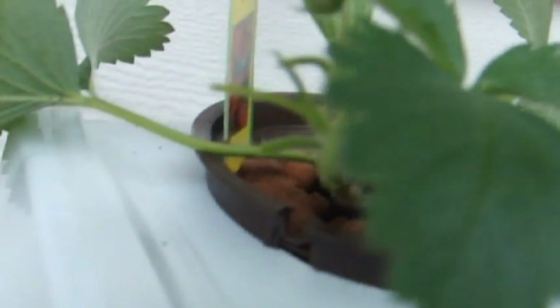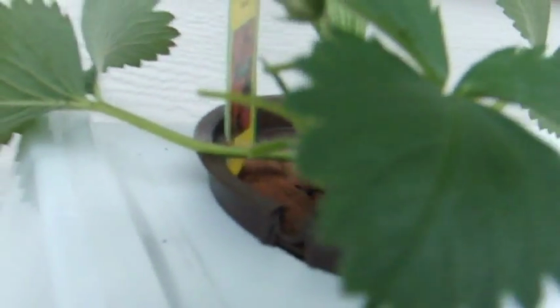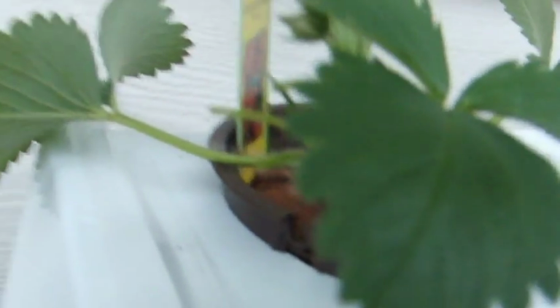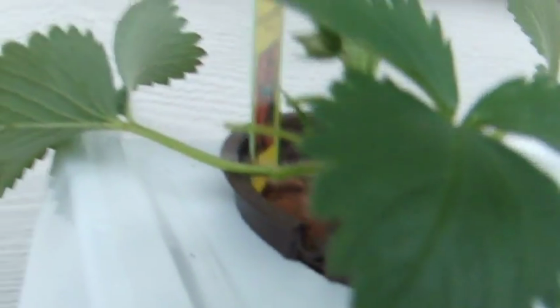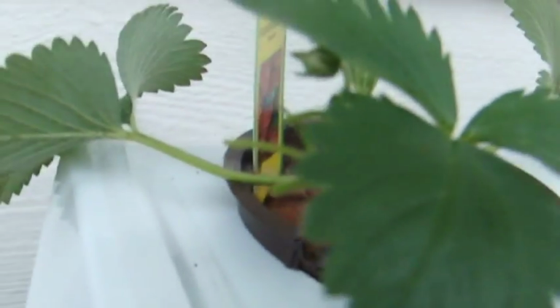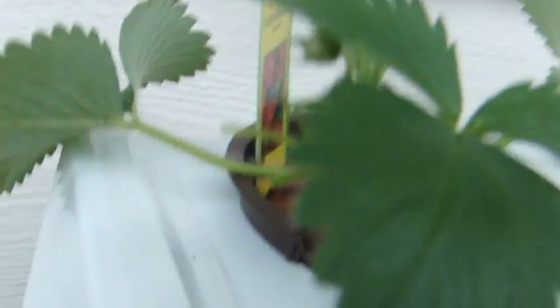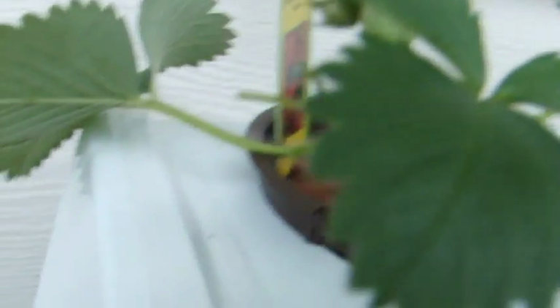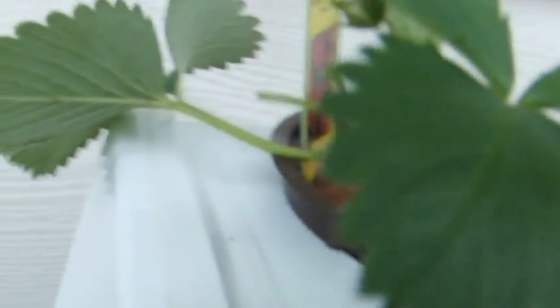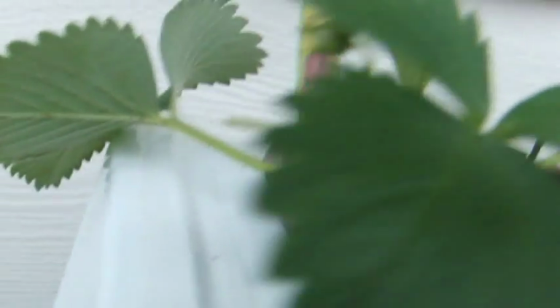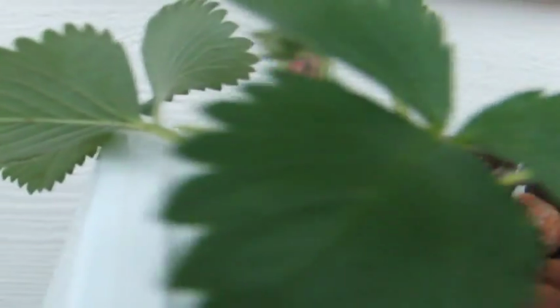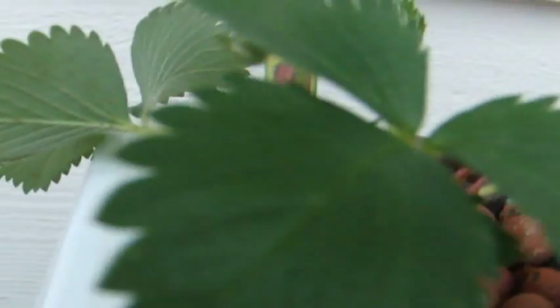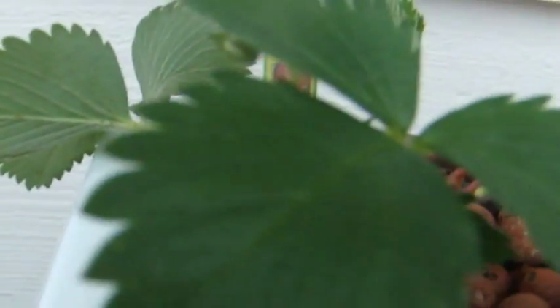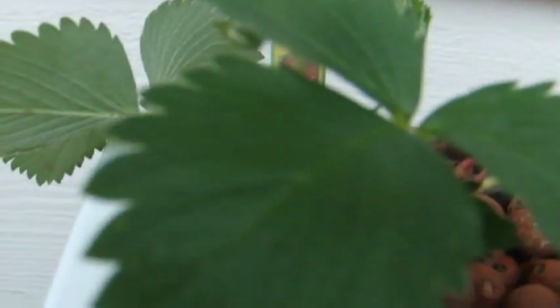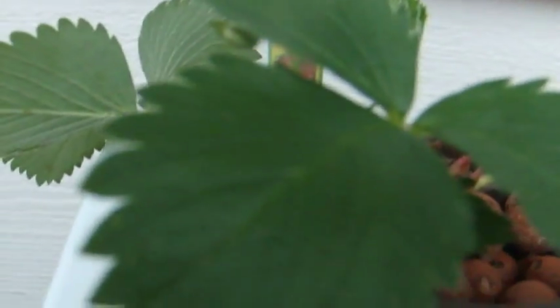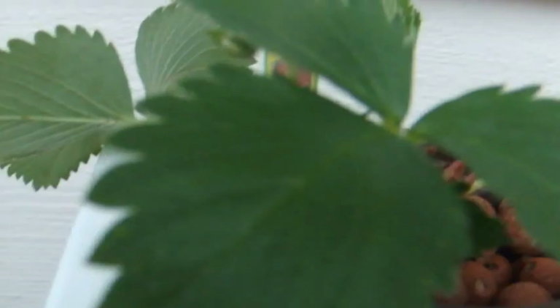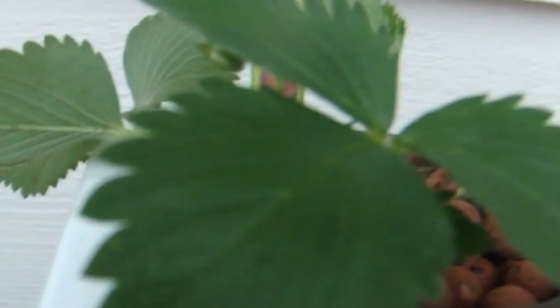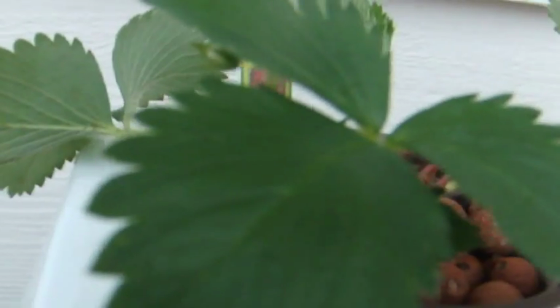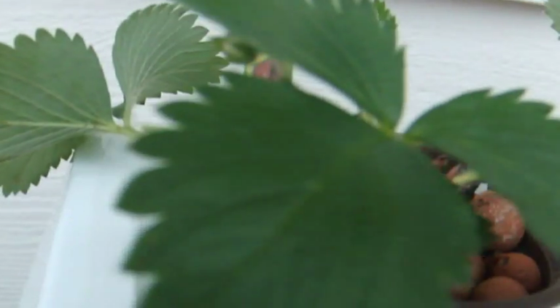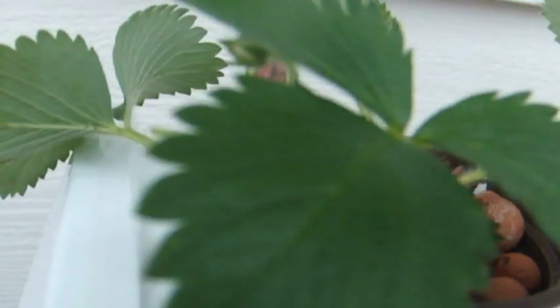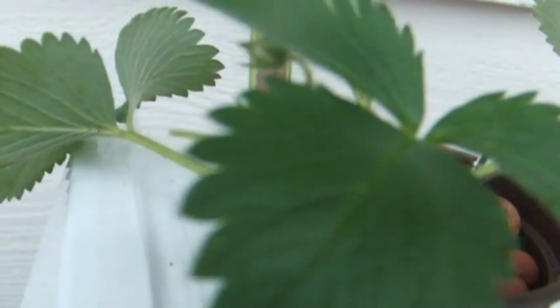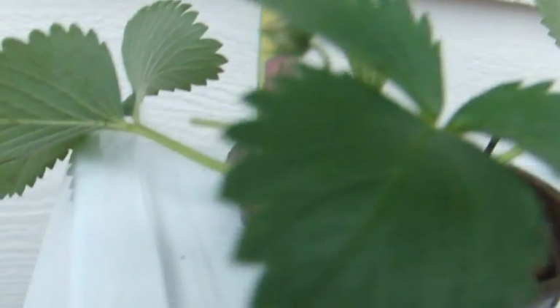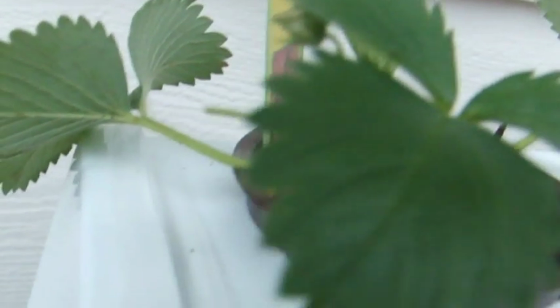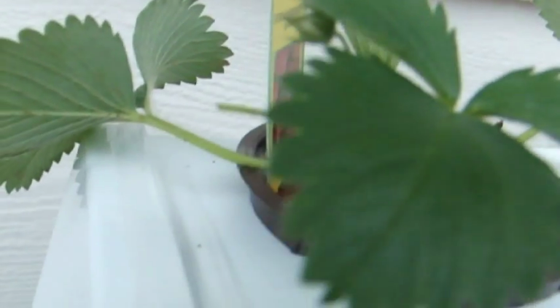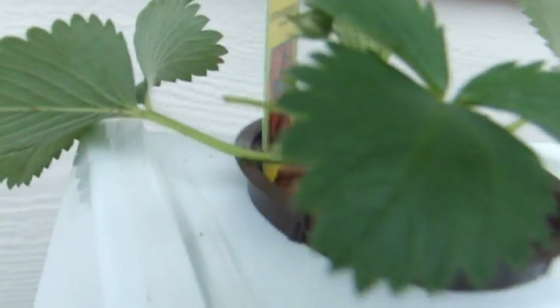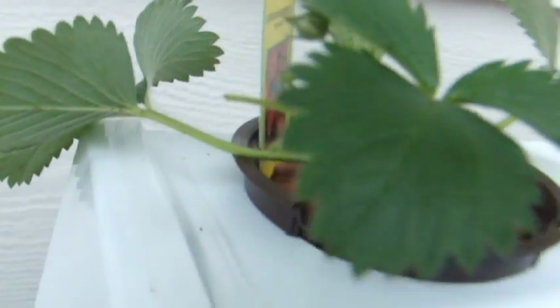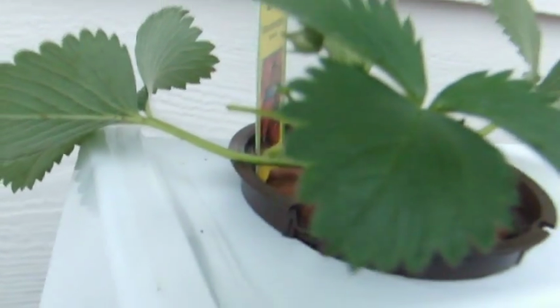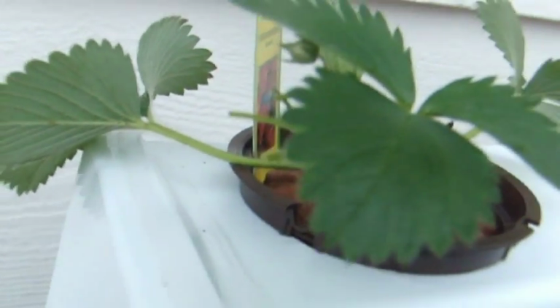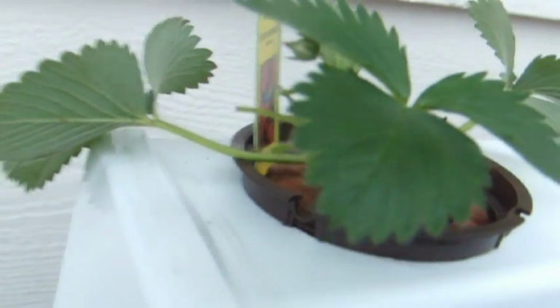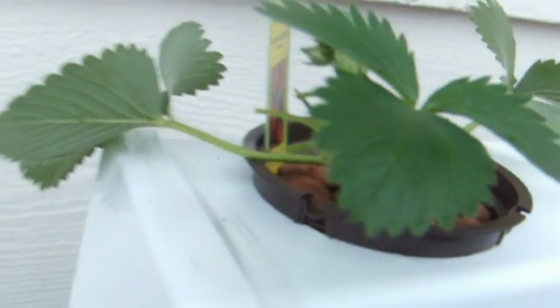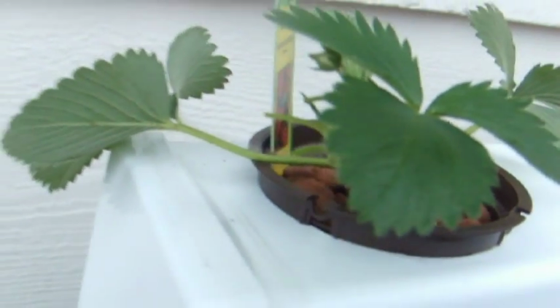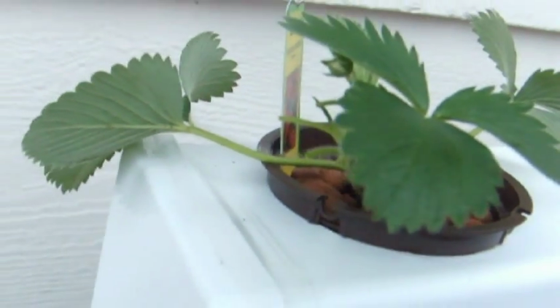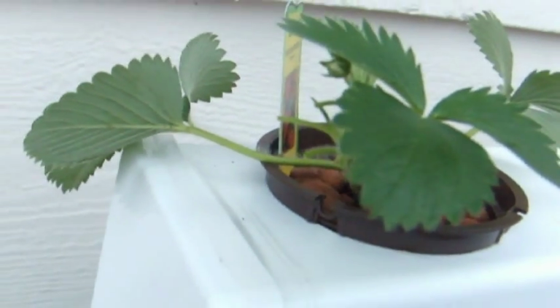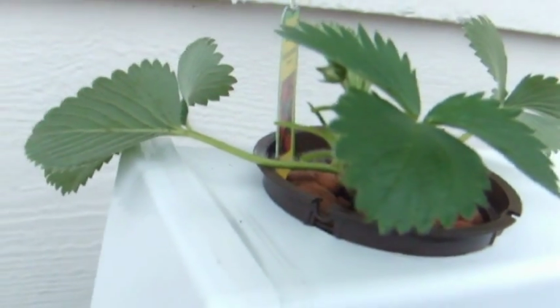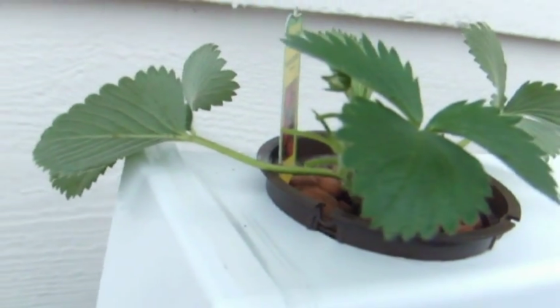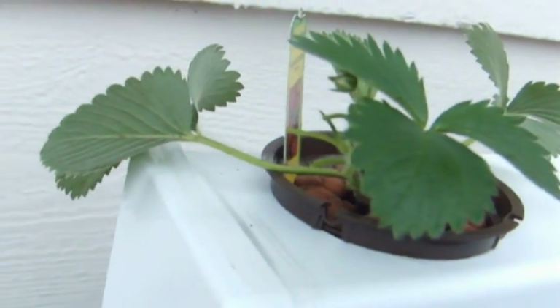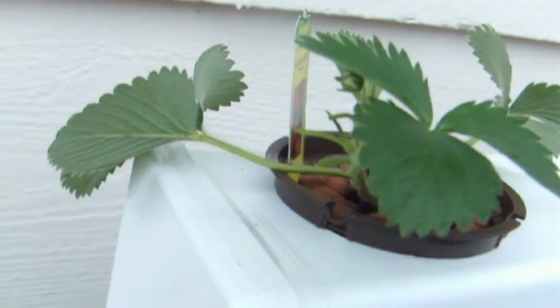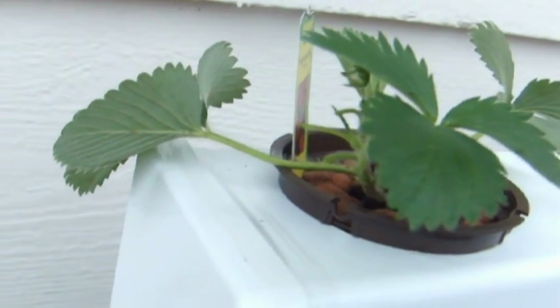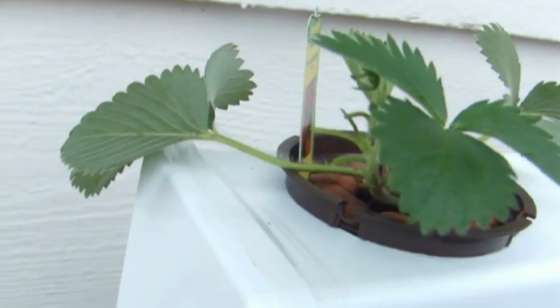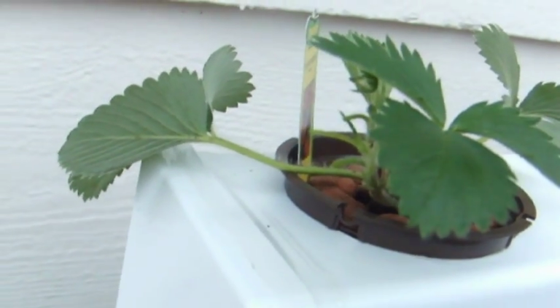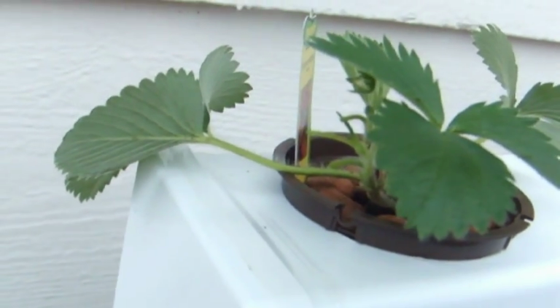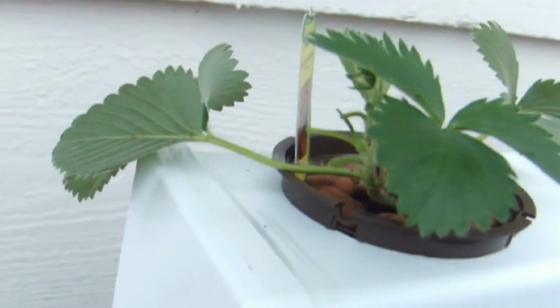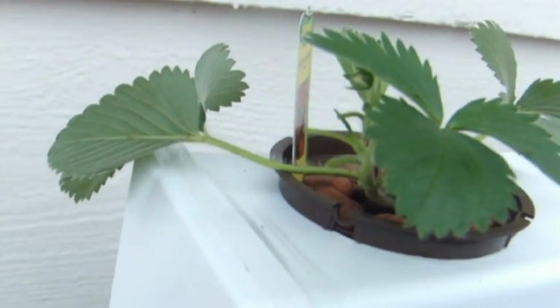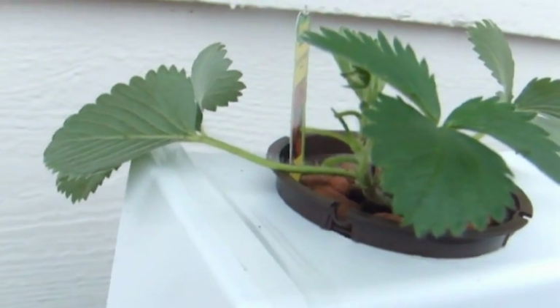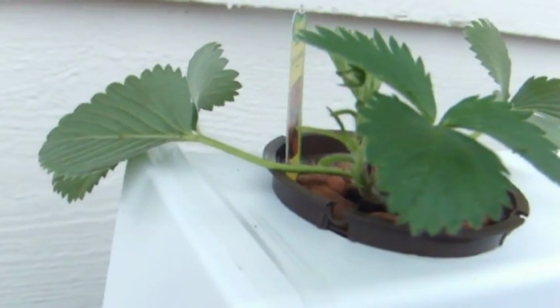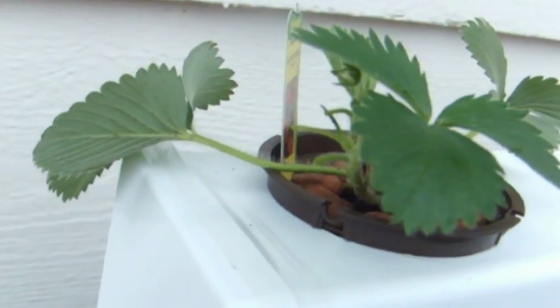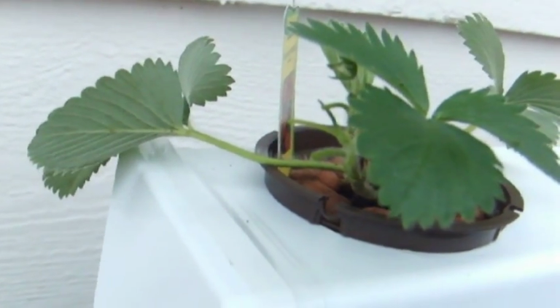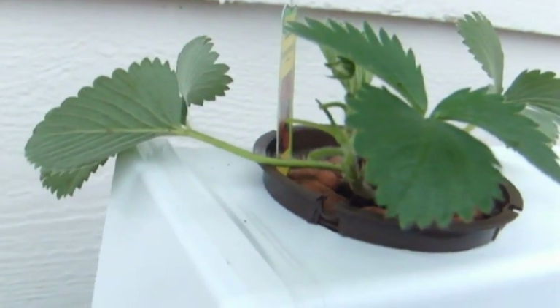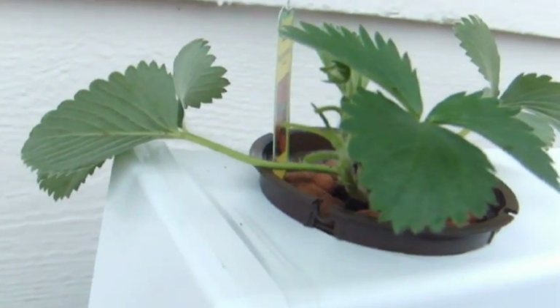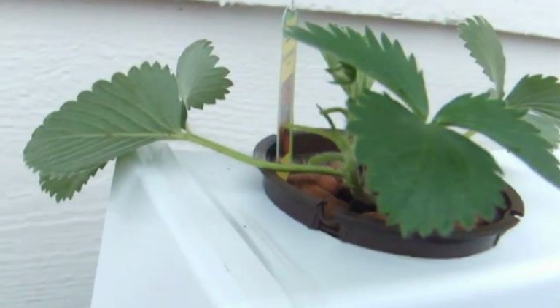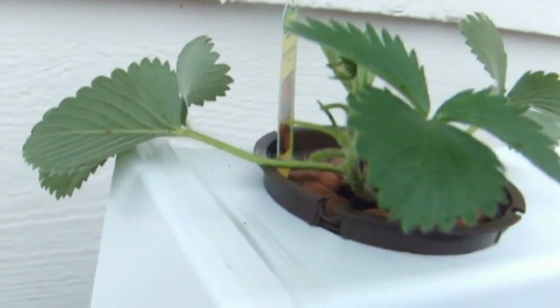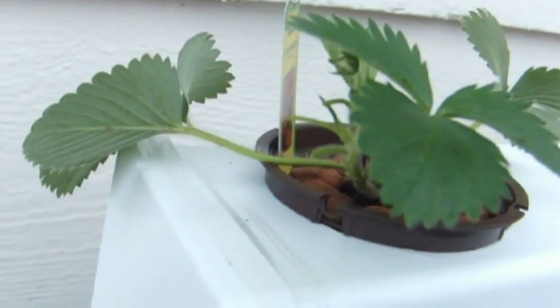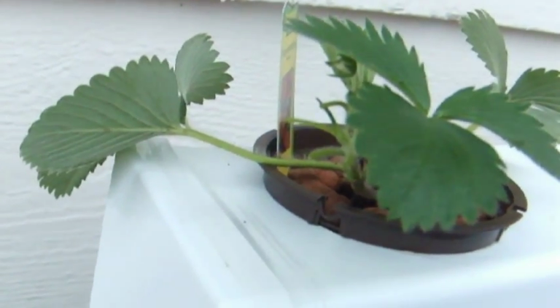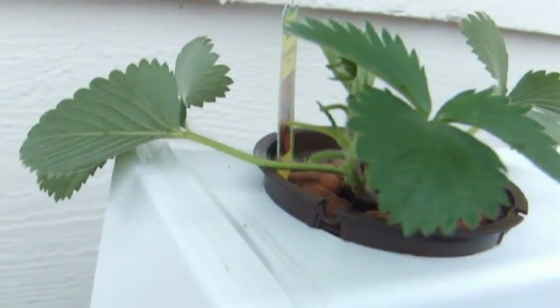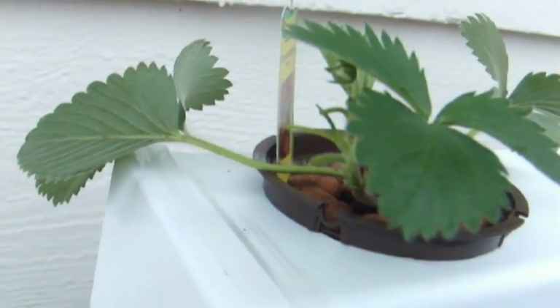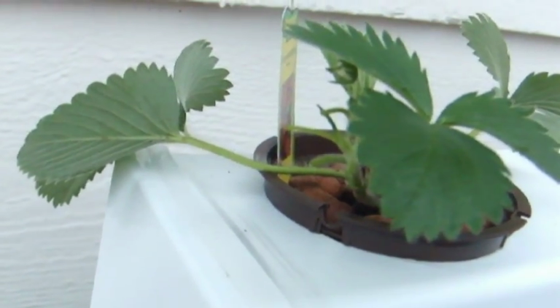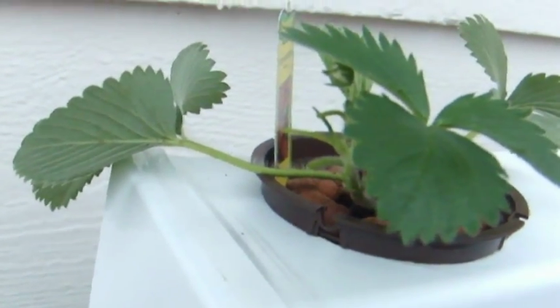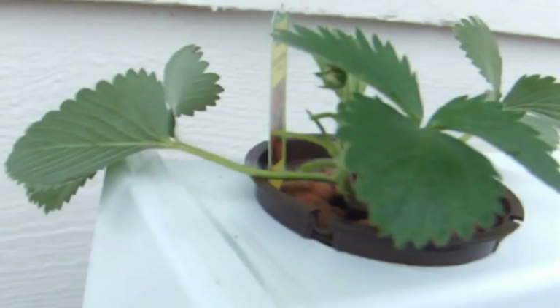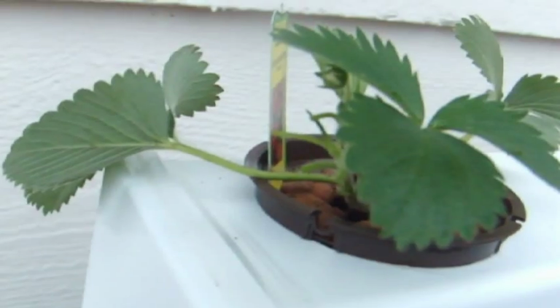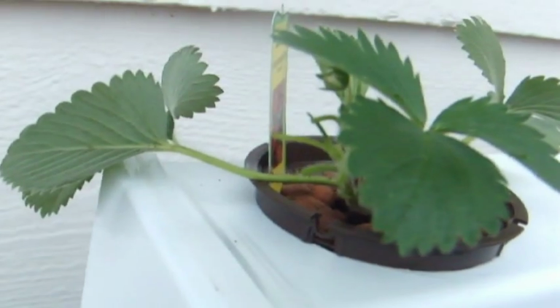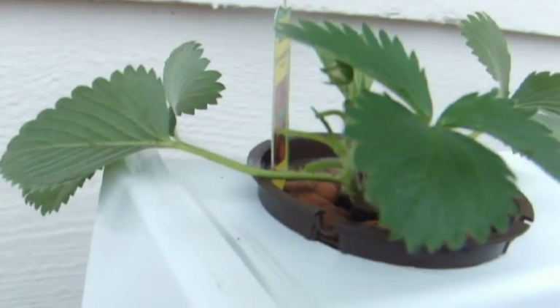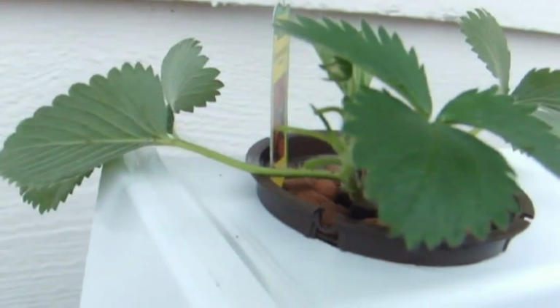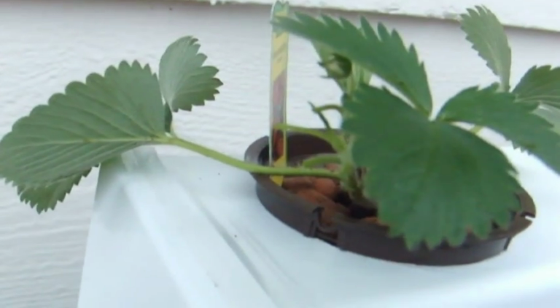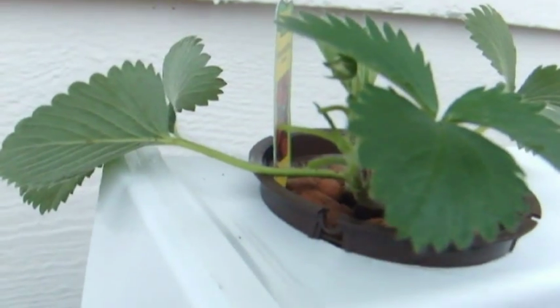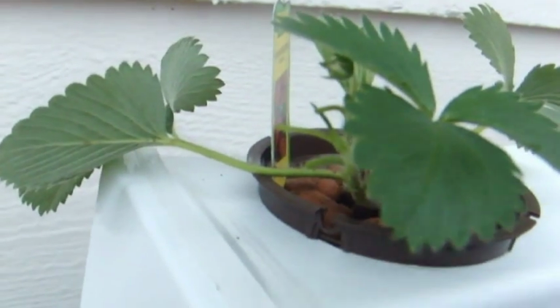Clear blossoms. That dripping sound you hear is a true indication that I need to clean my gutters.